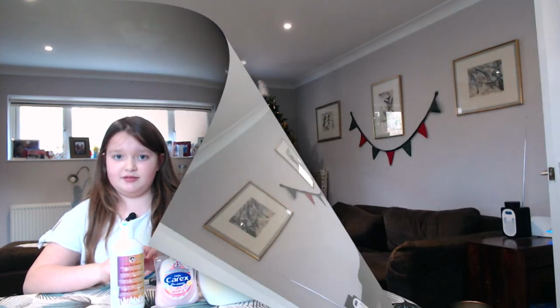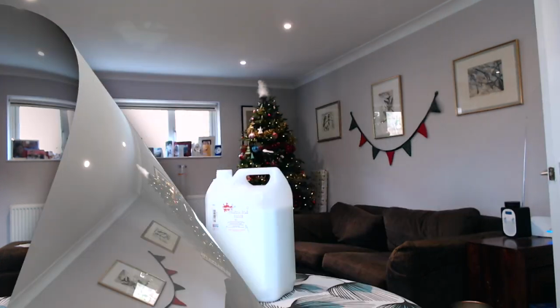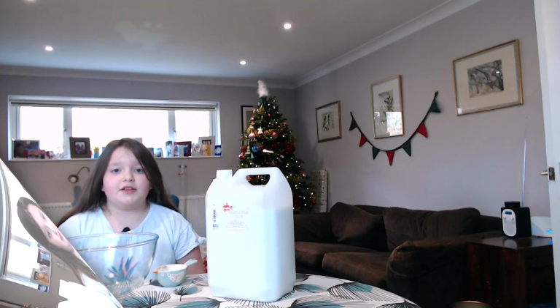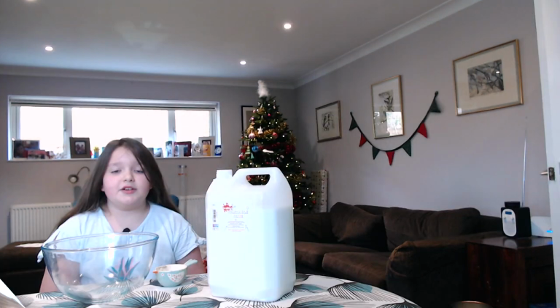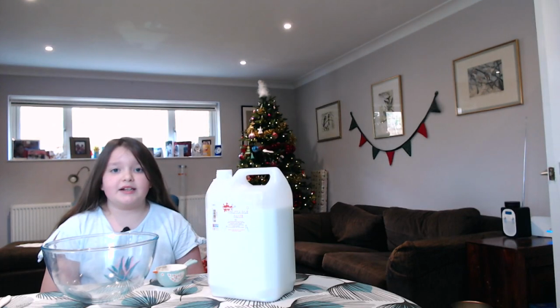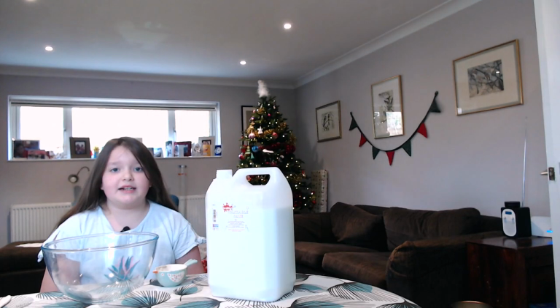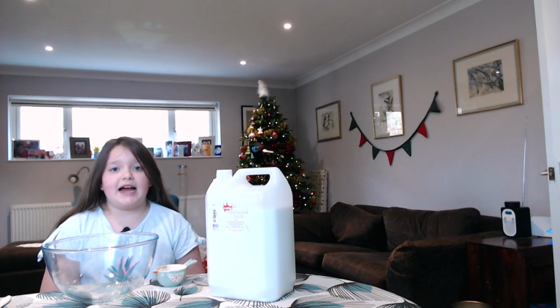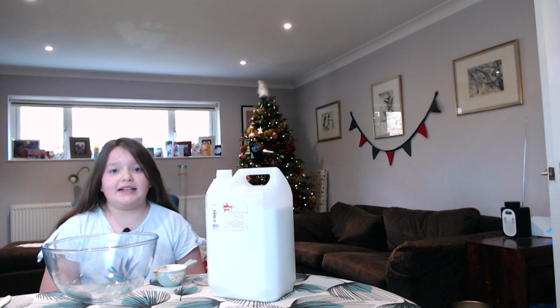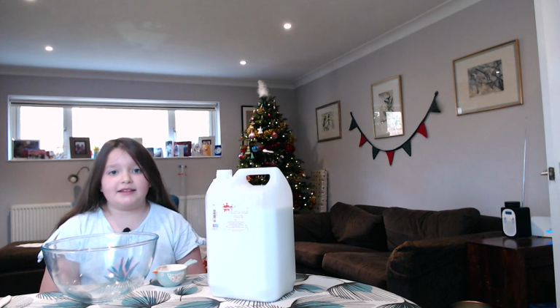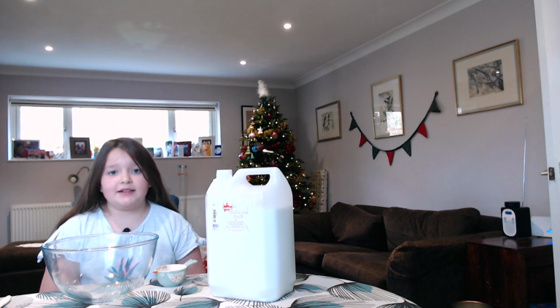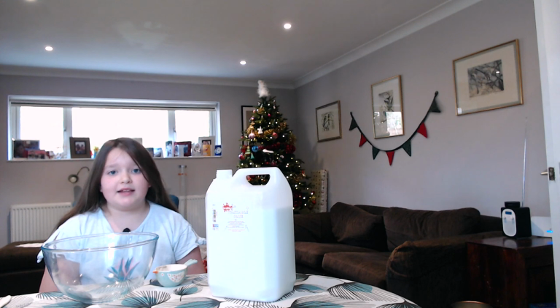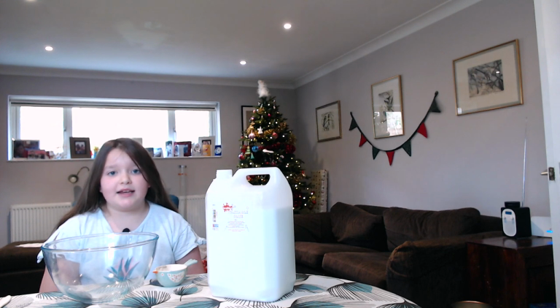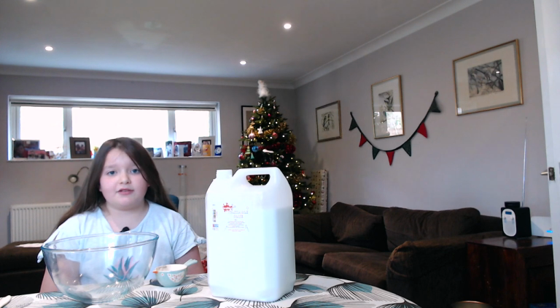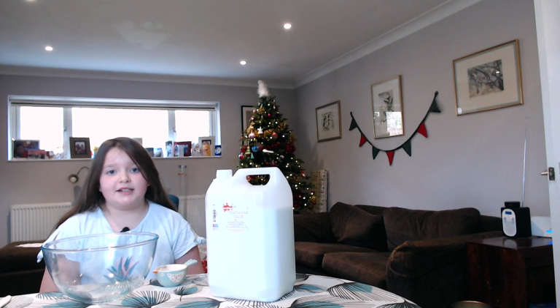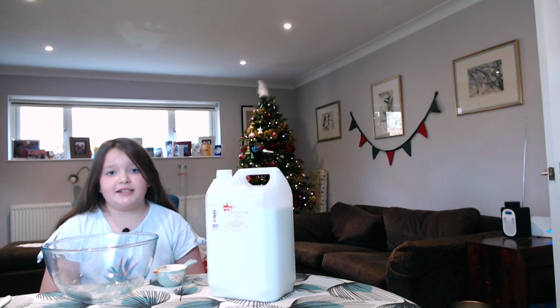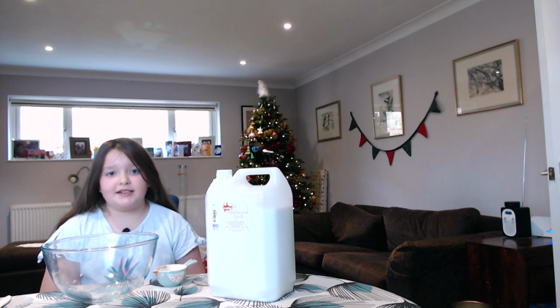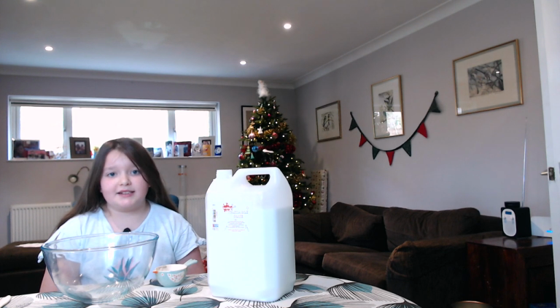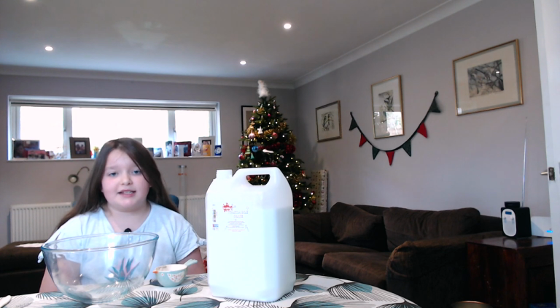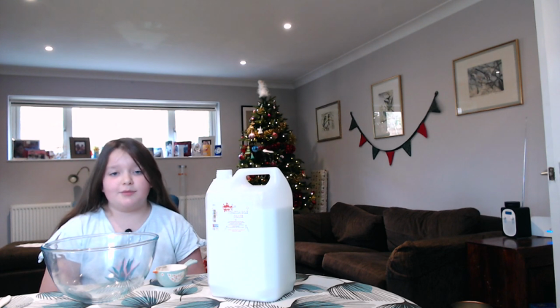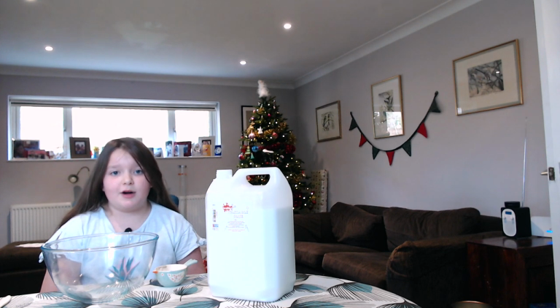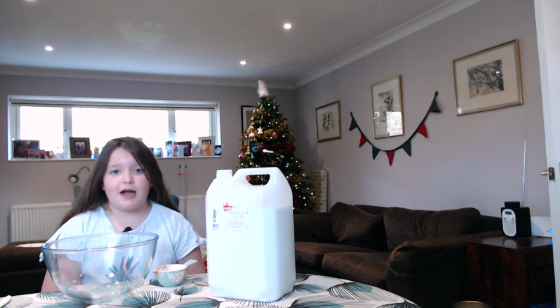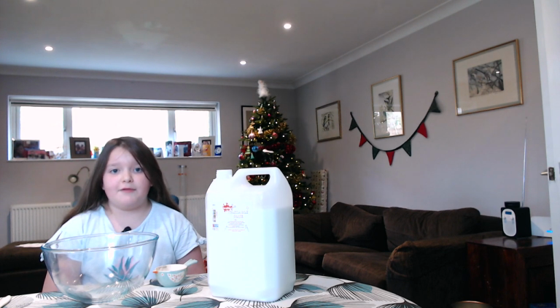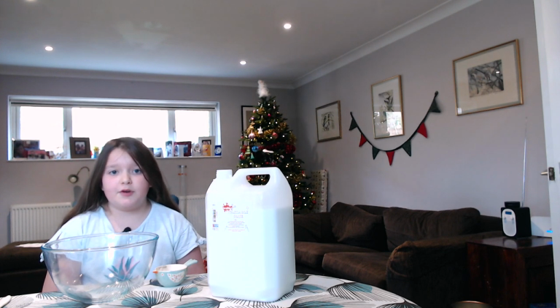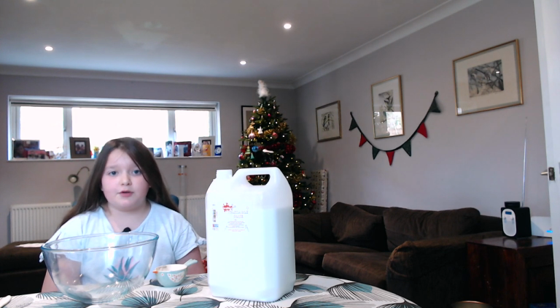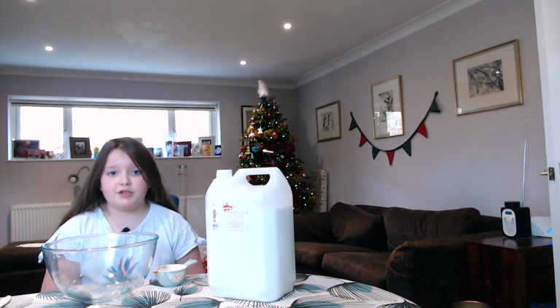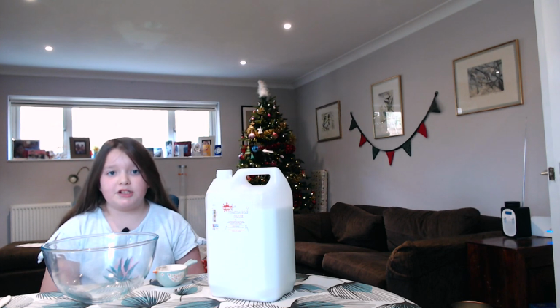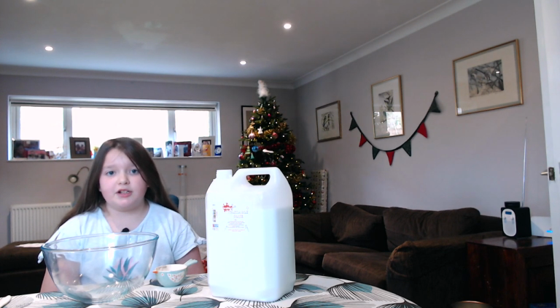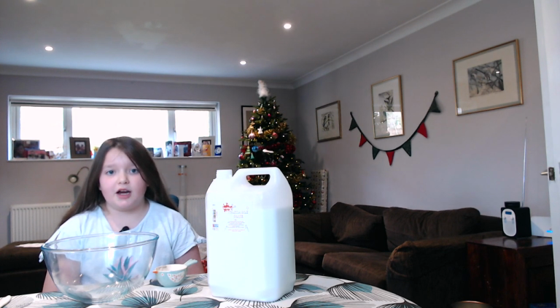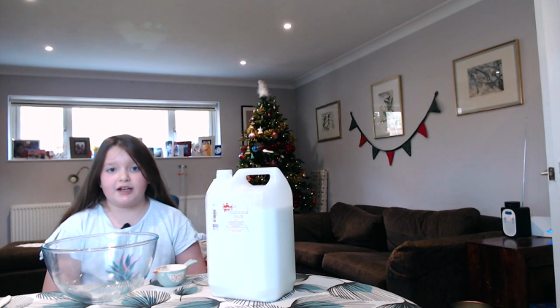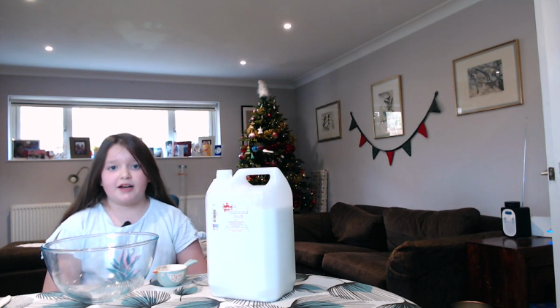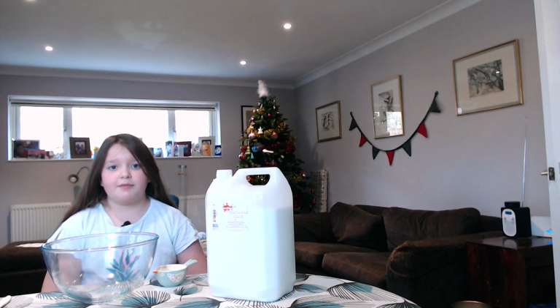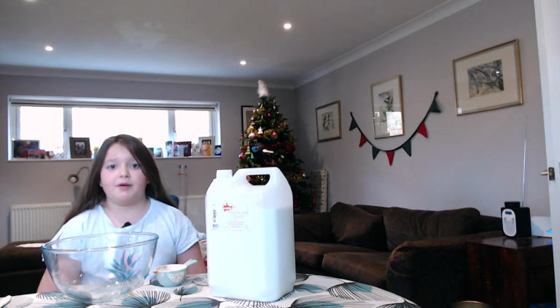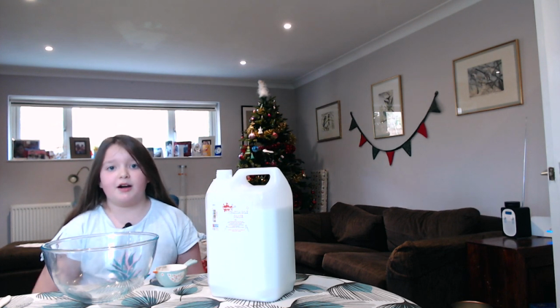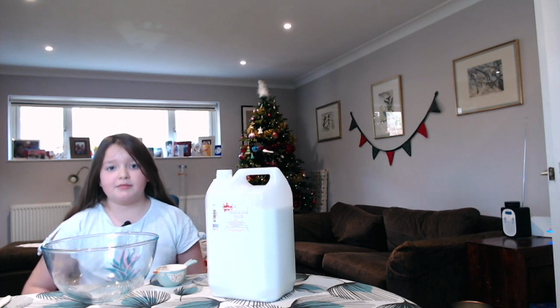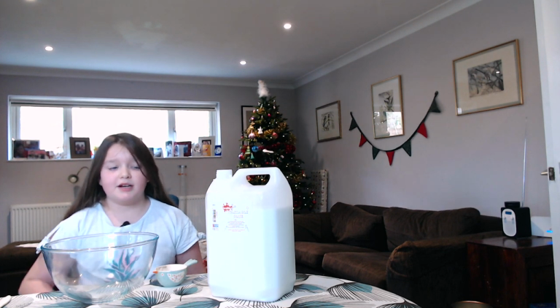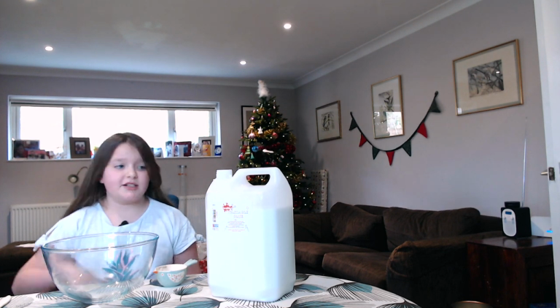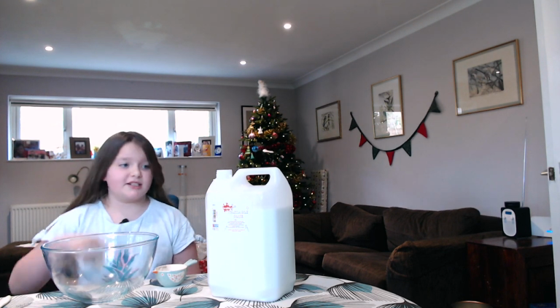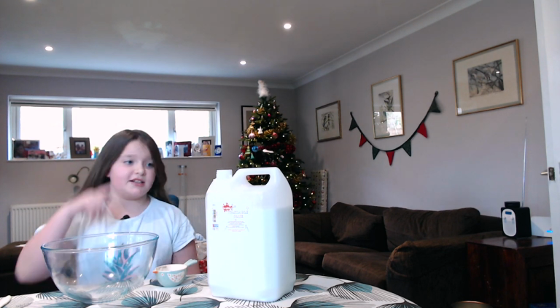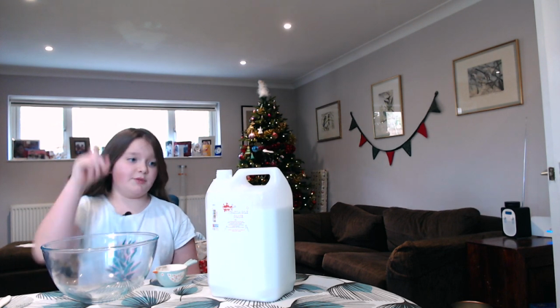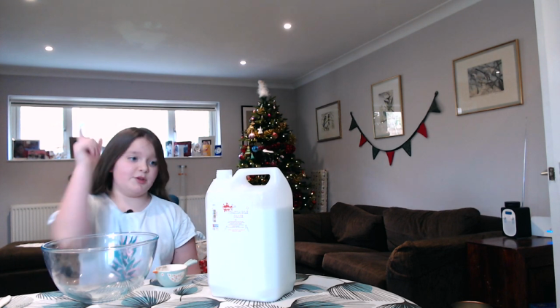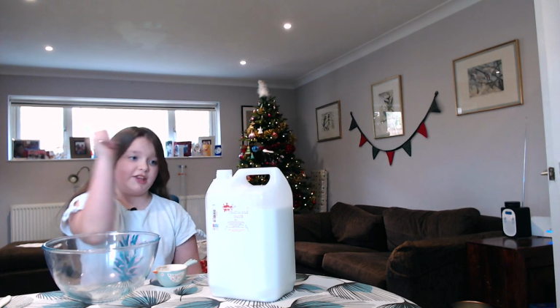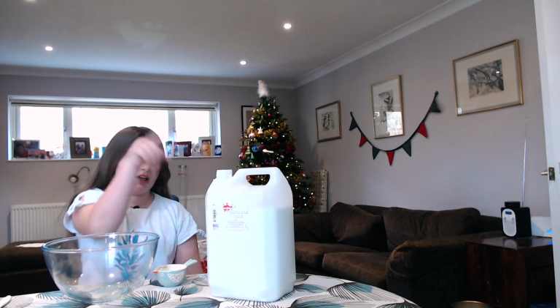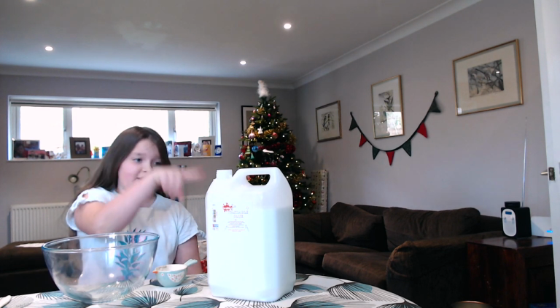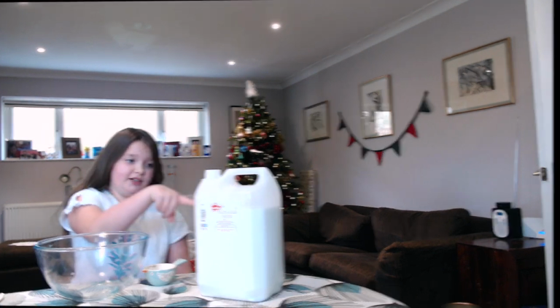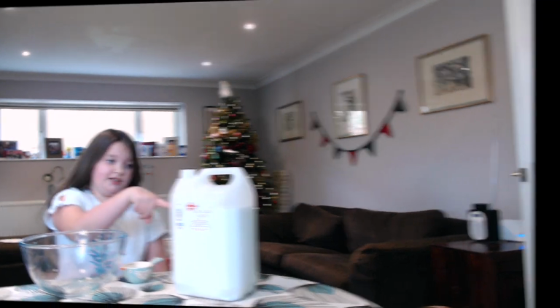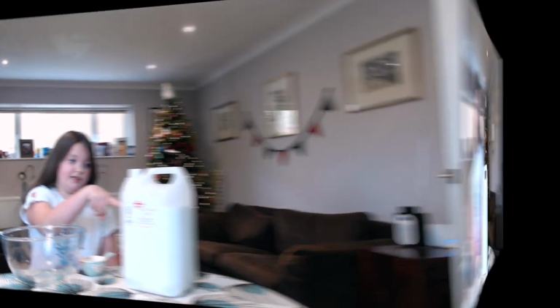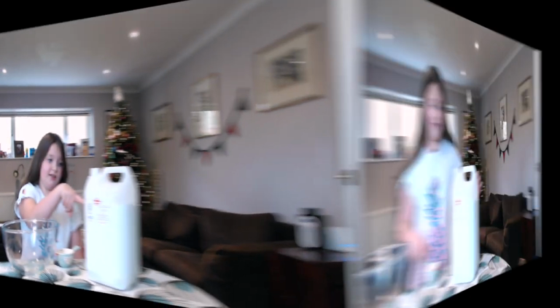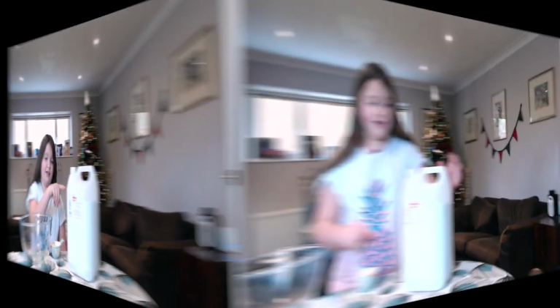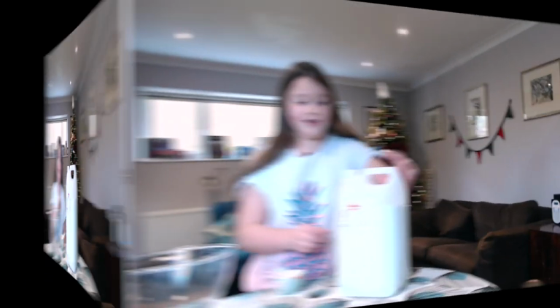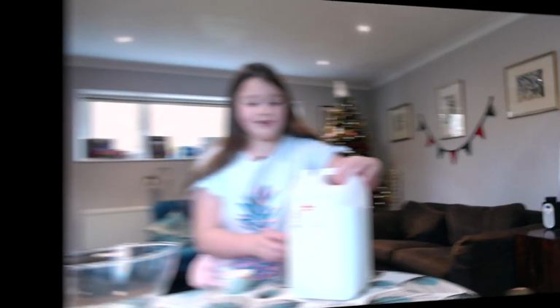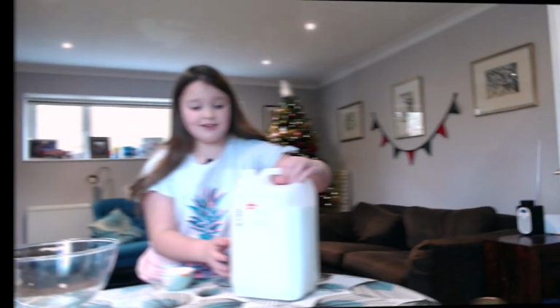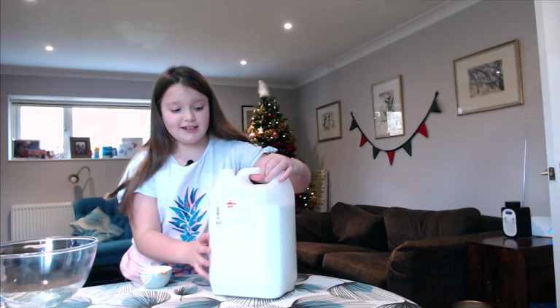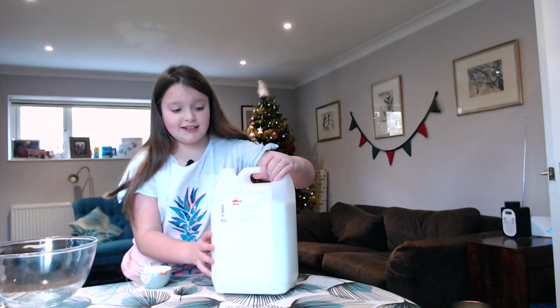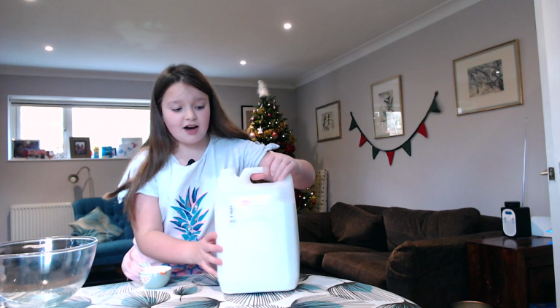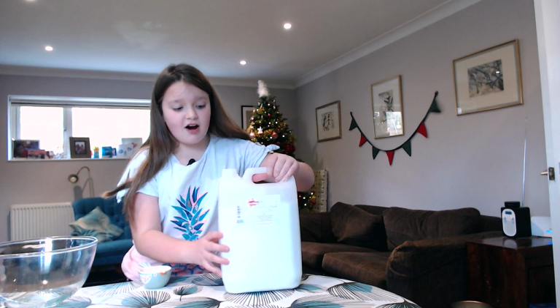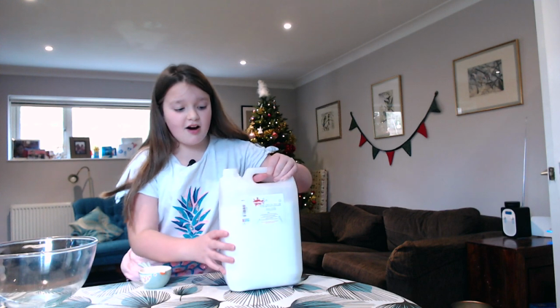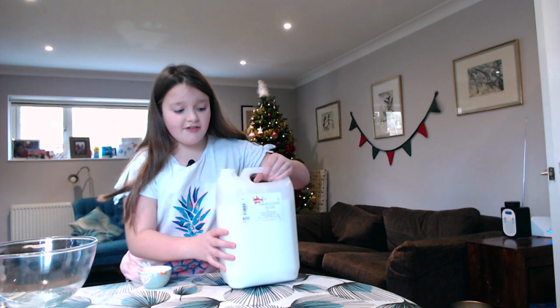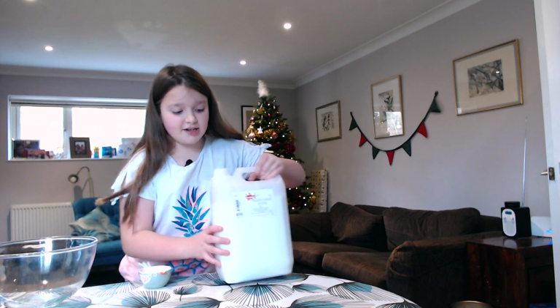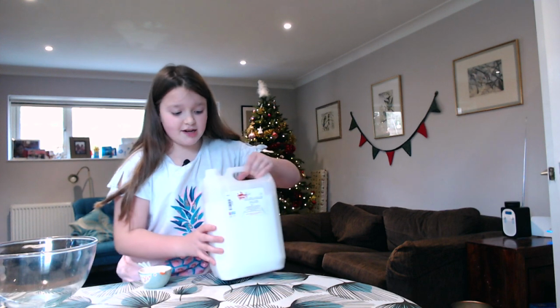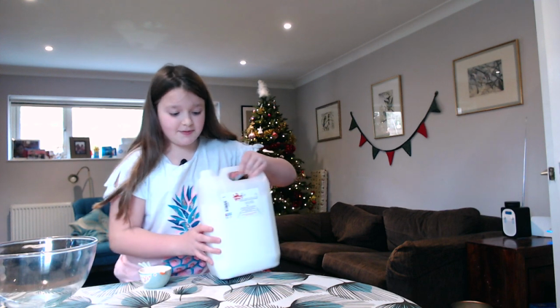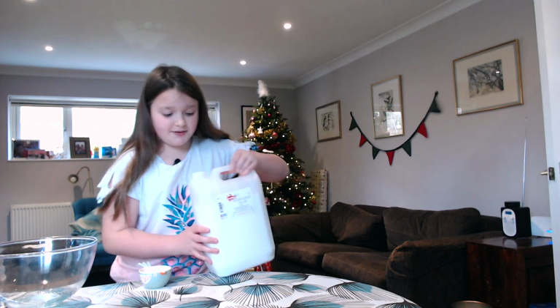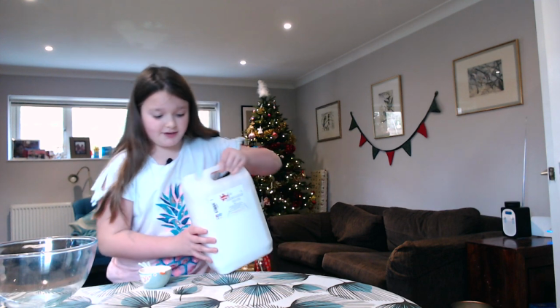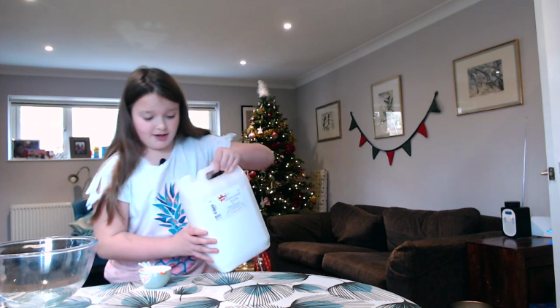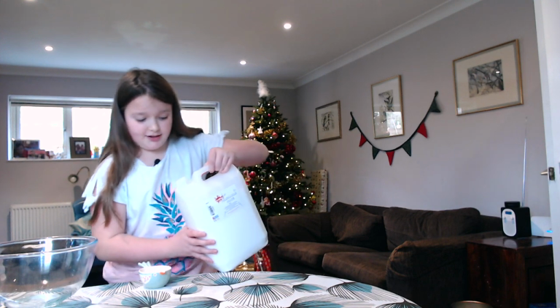You can add the ingredients in whatever order you like, but I'm going to start with the glue. You need half a cup of glue.